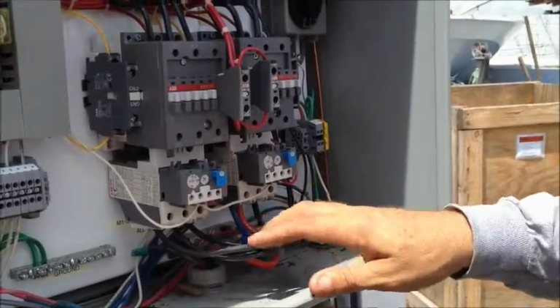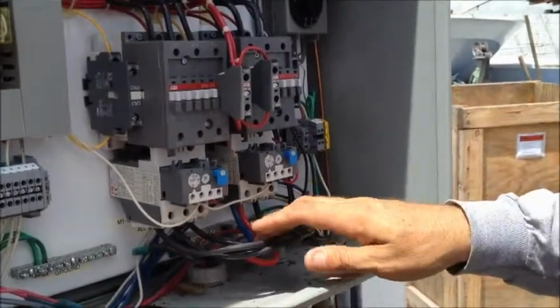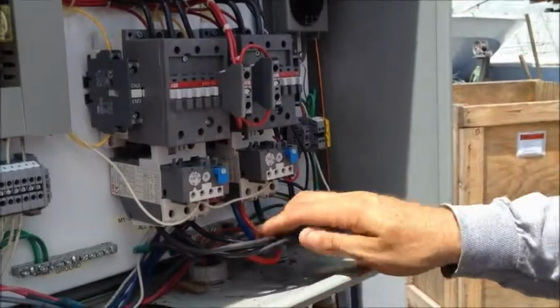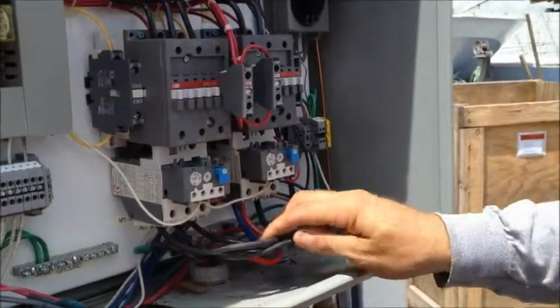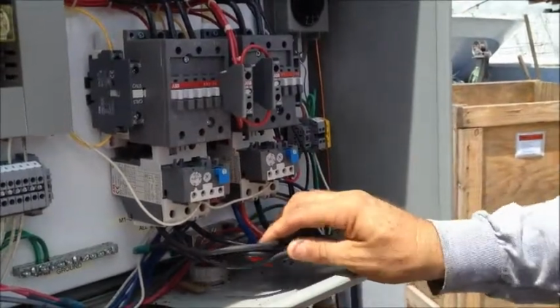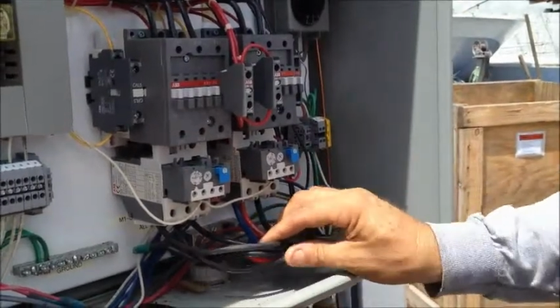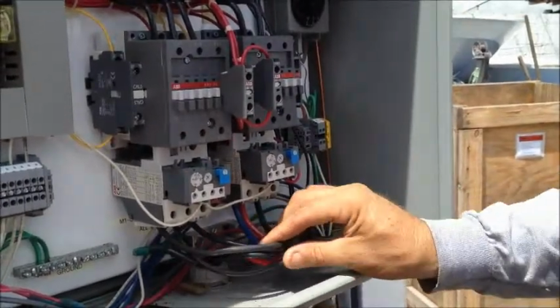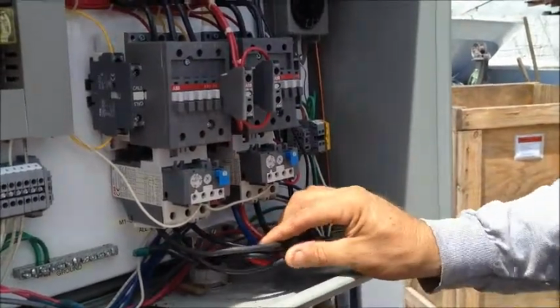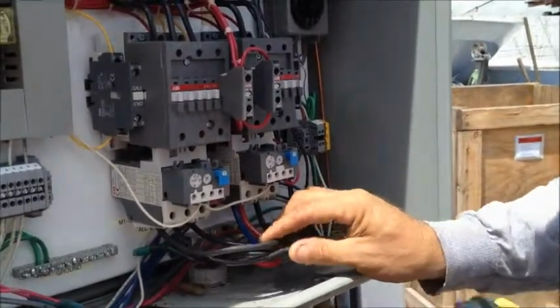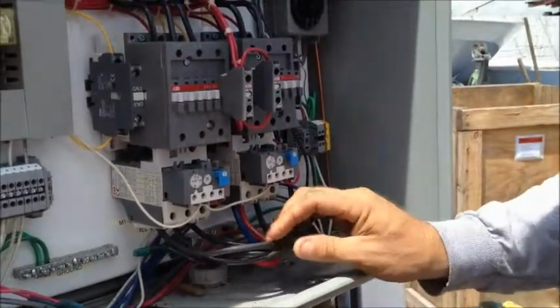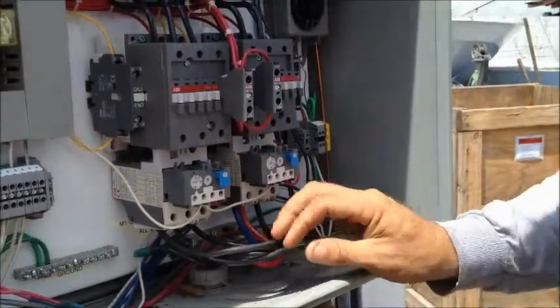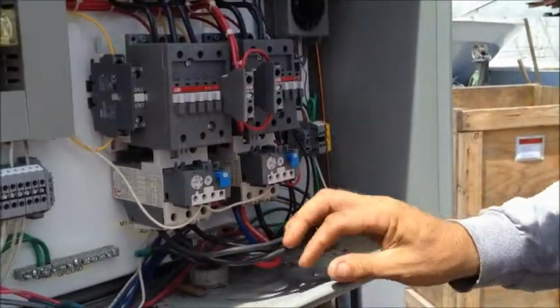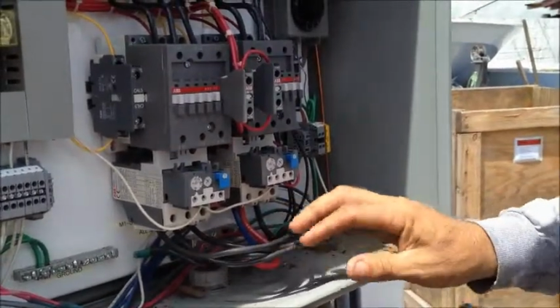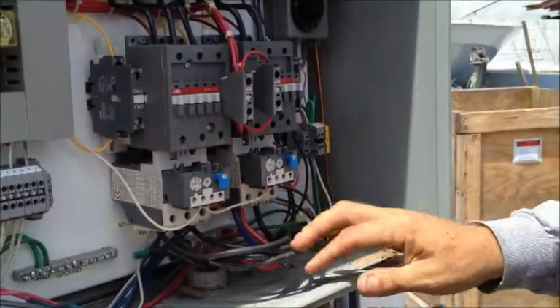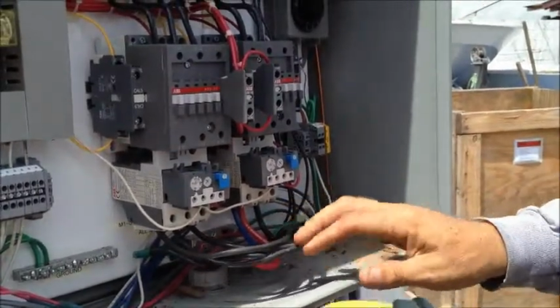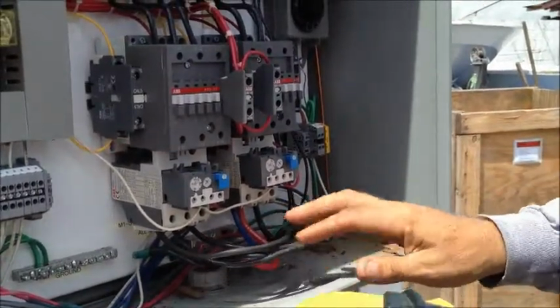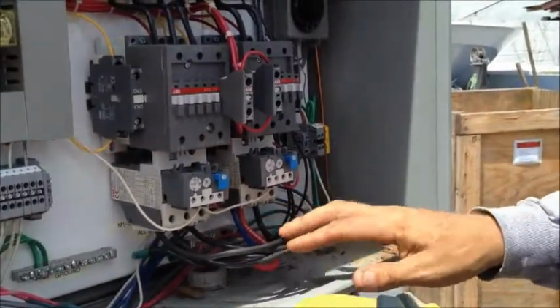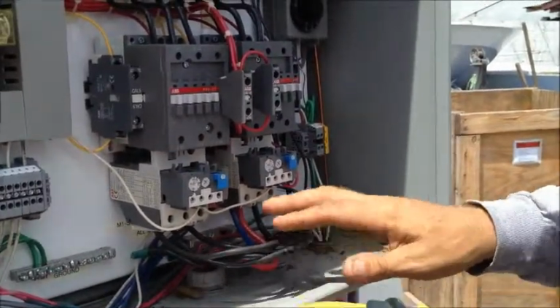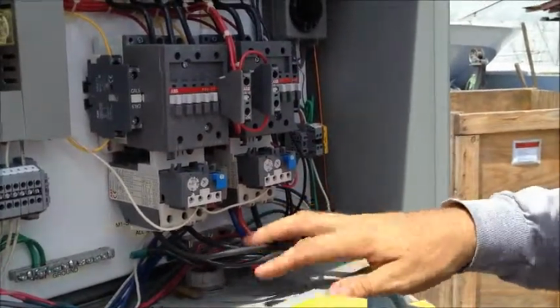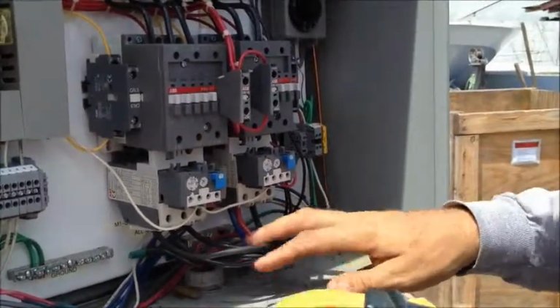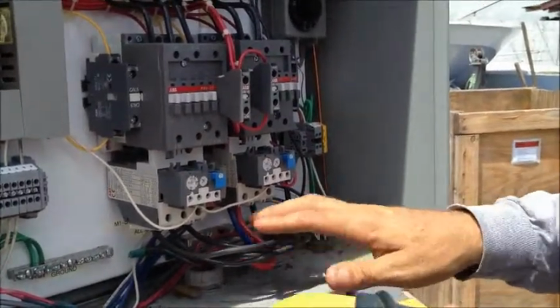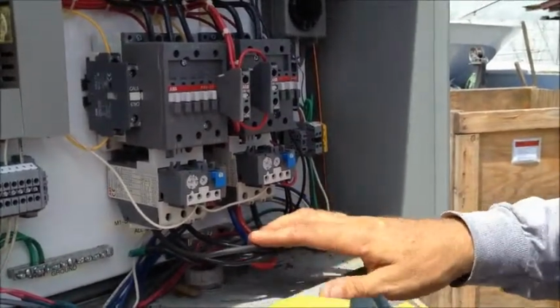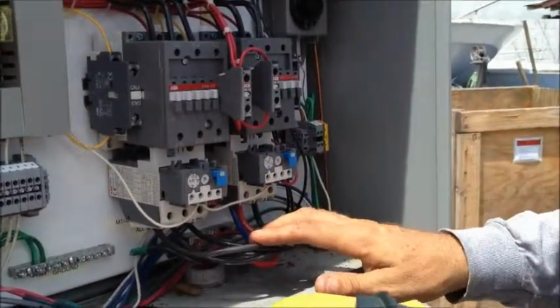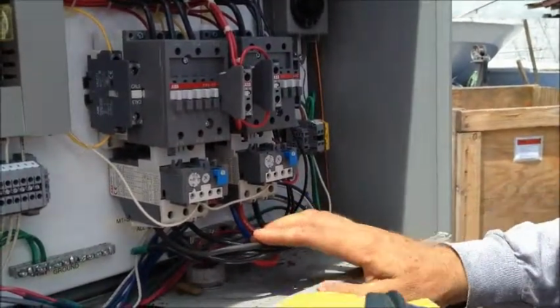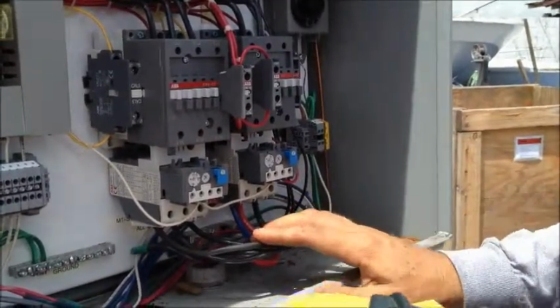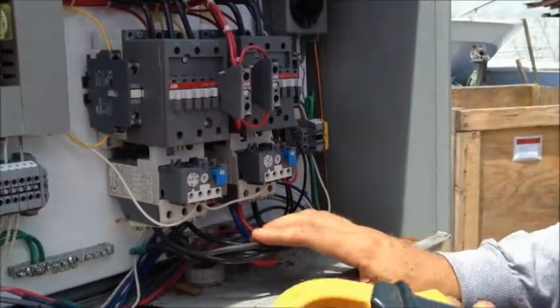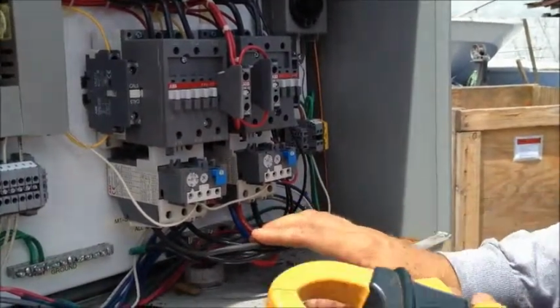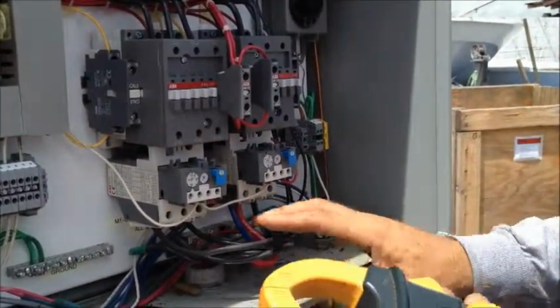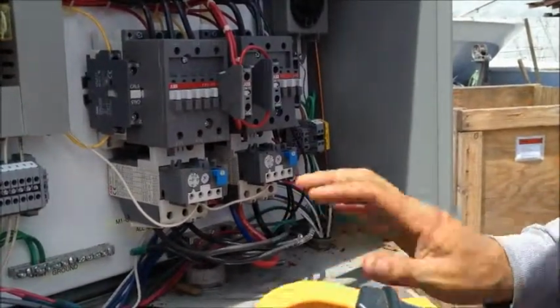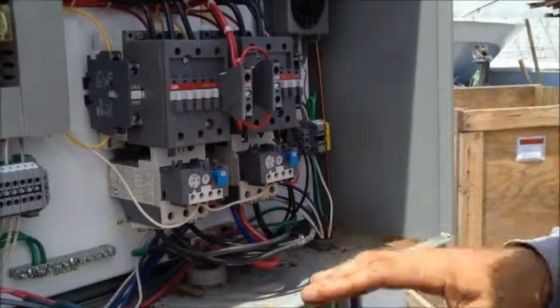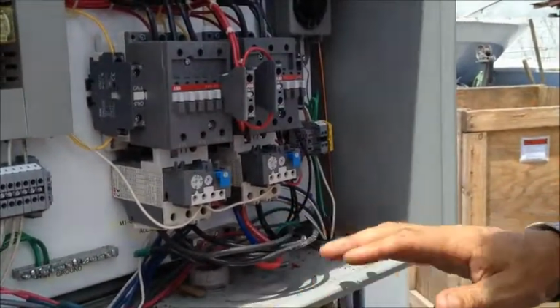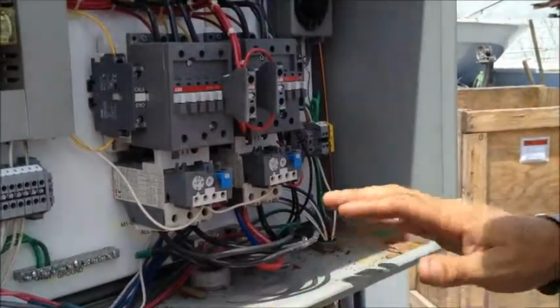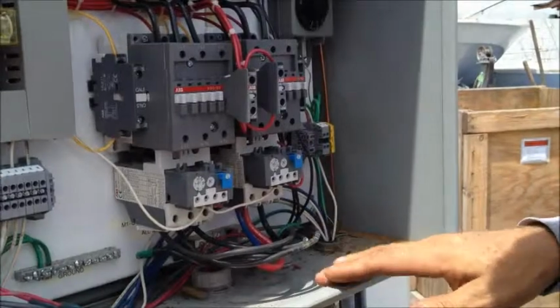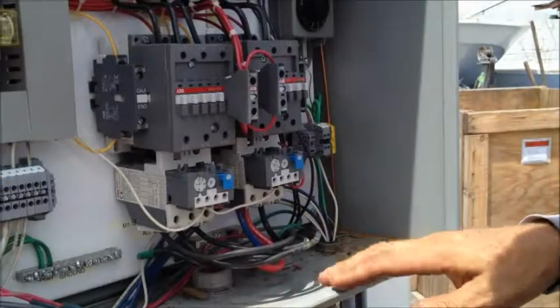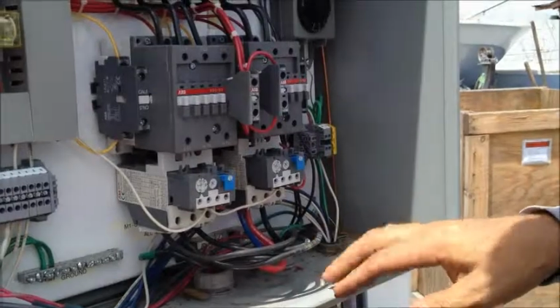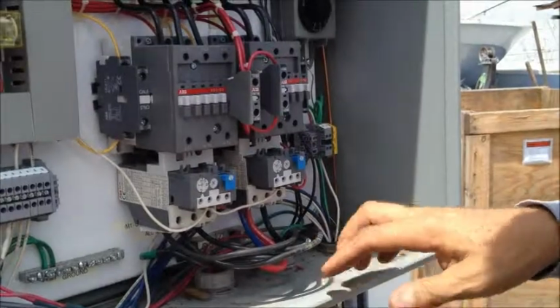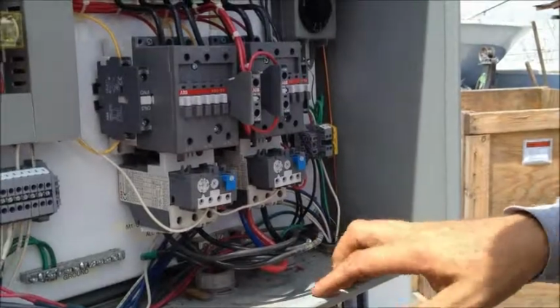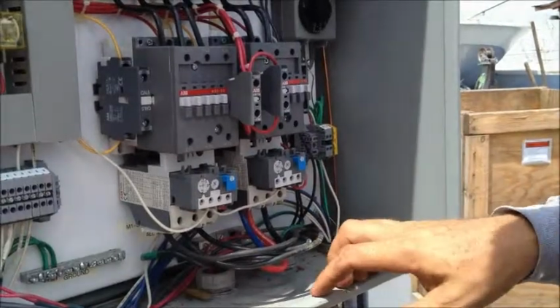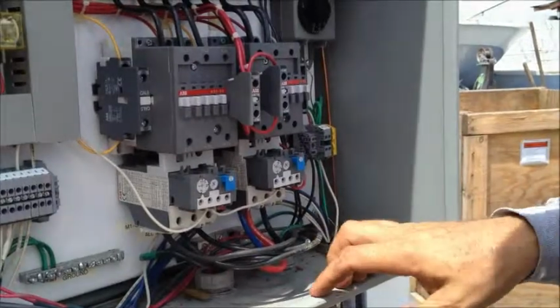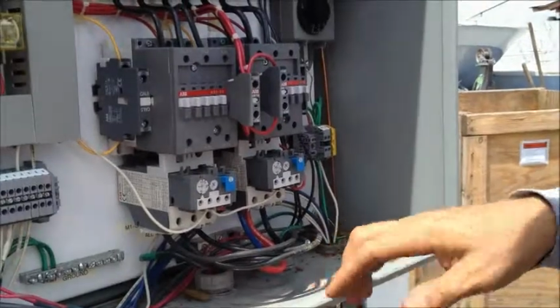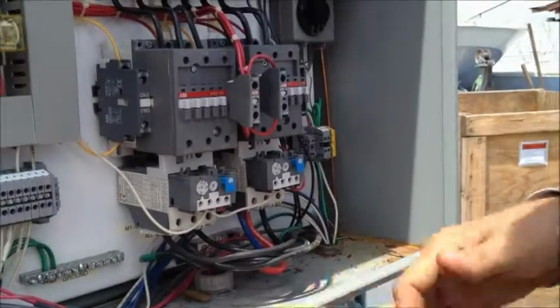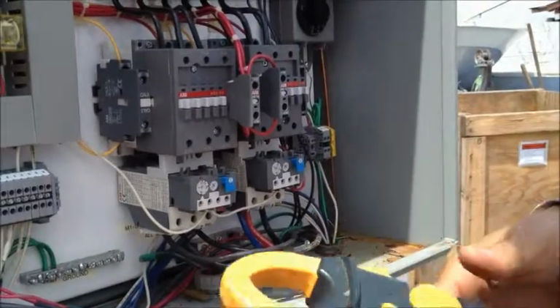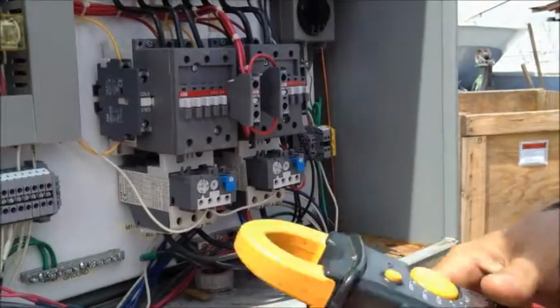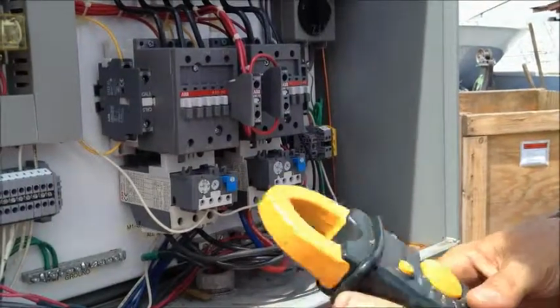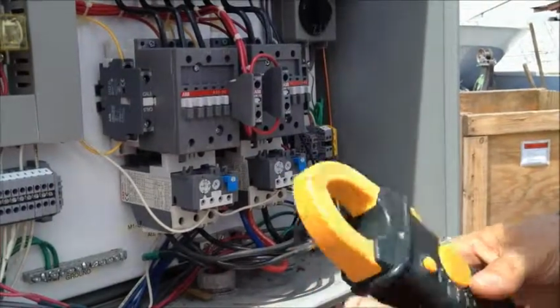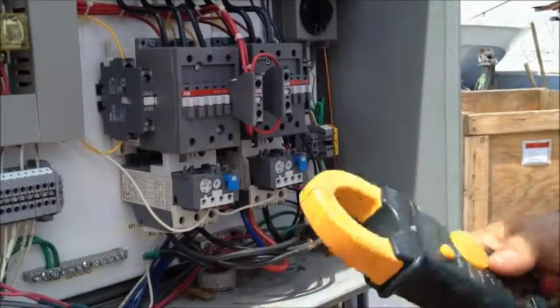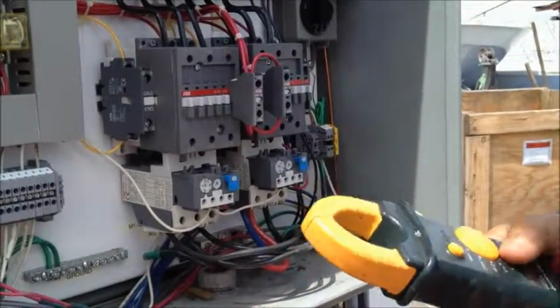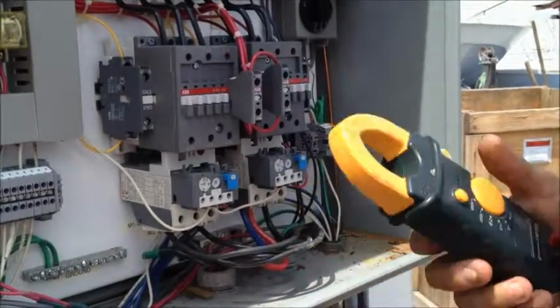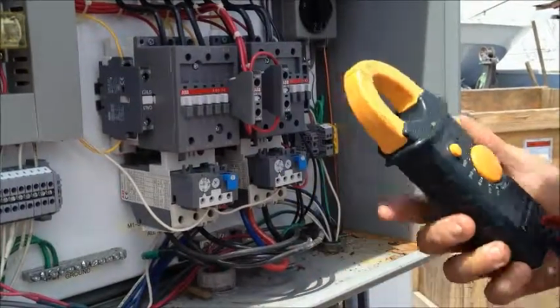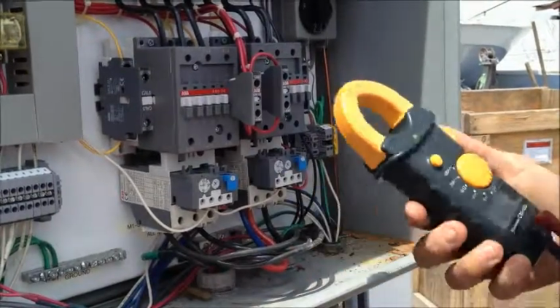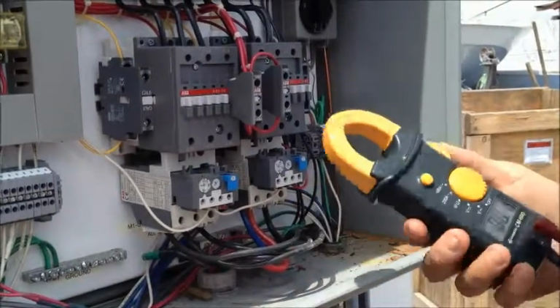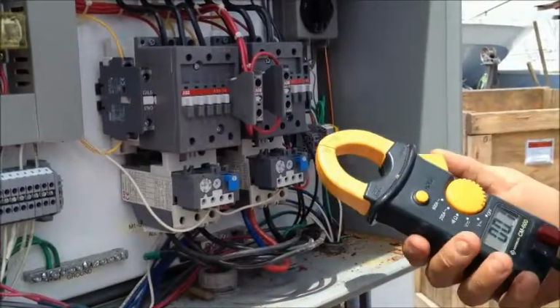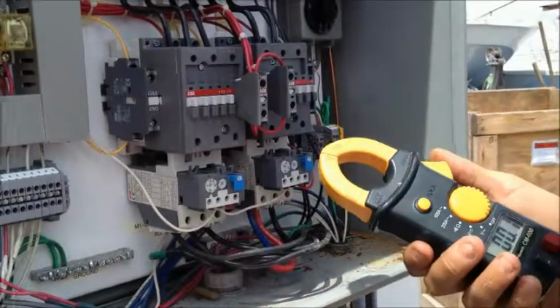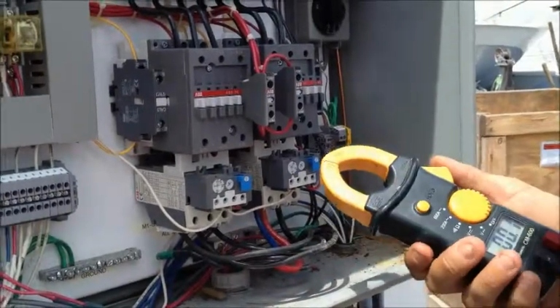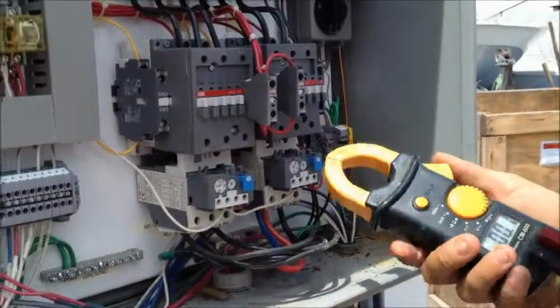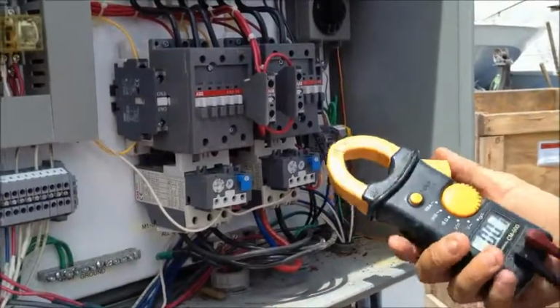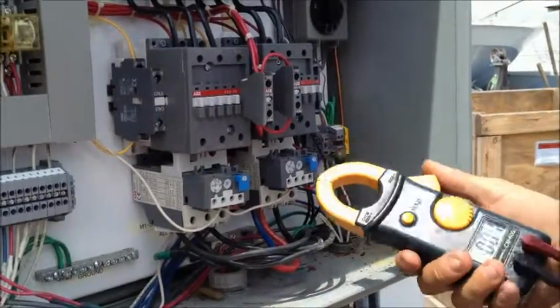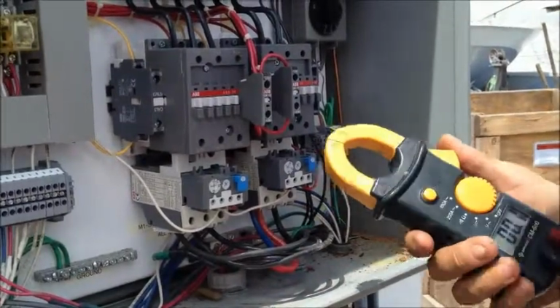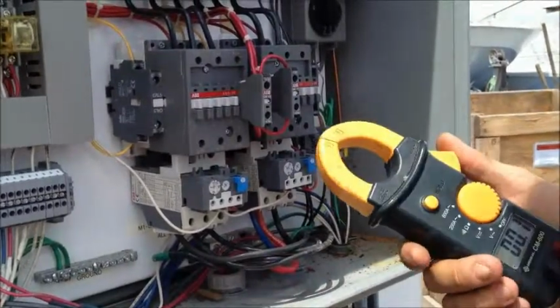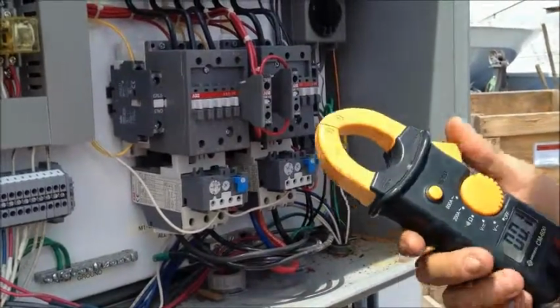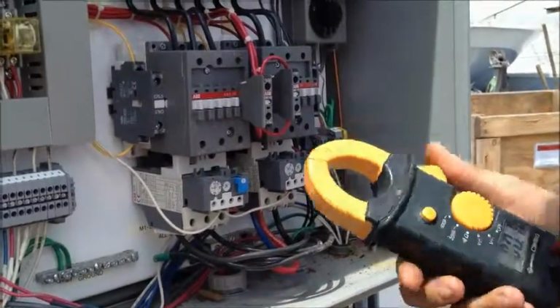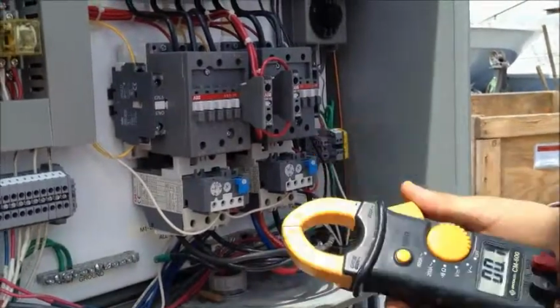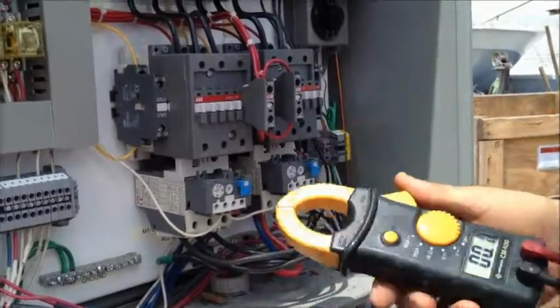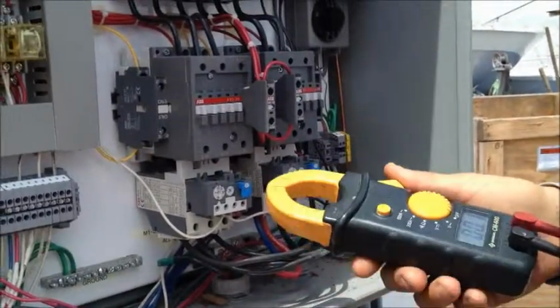Most of these bigger motors are going to be three phase, so there'll be three wires: L1, L2, L3. And we want to get the amp readings on all of those.